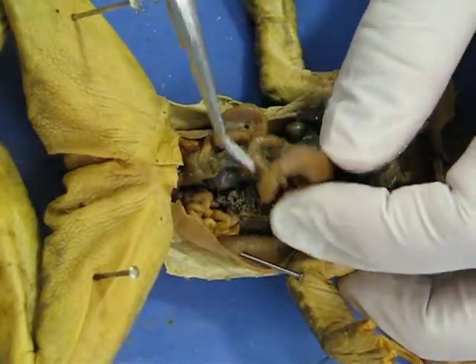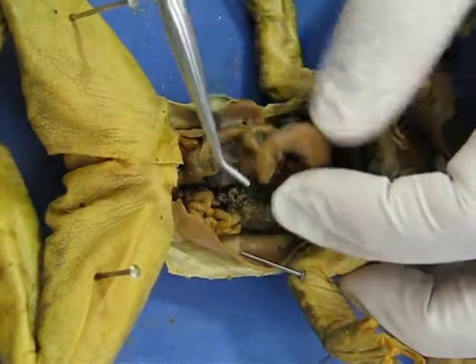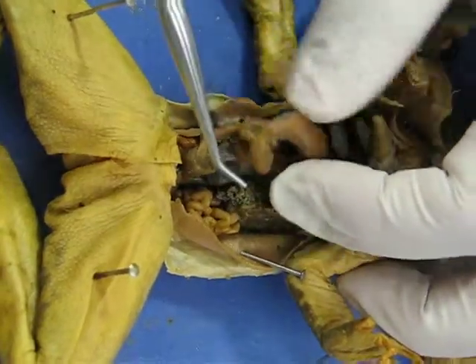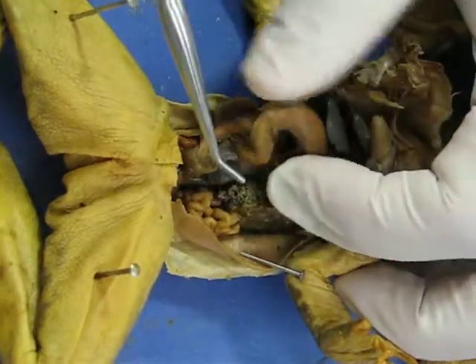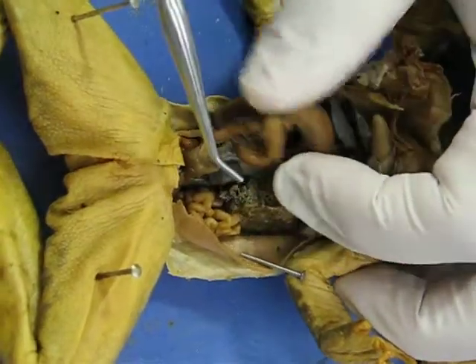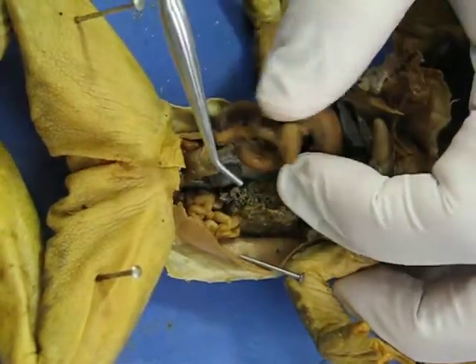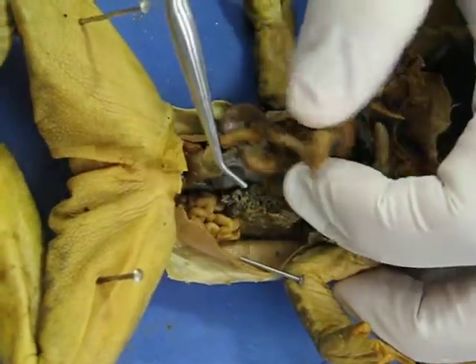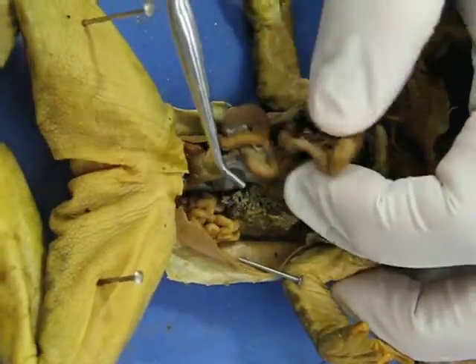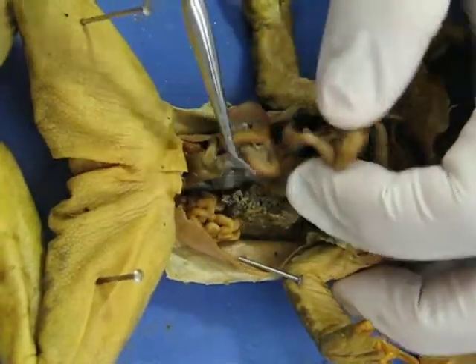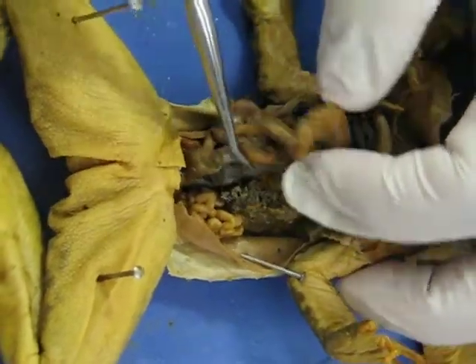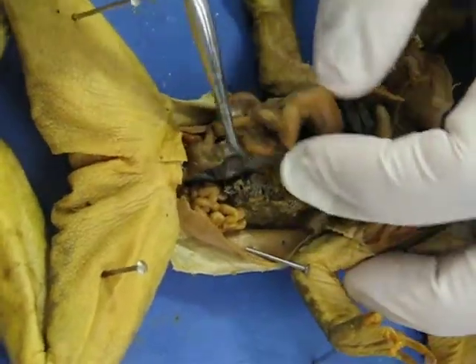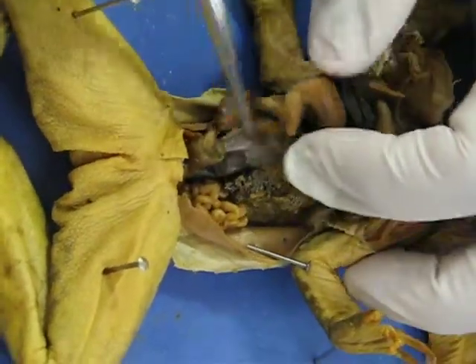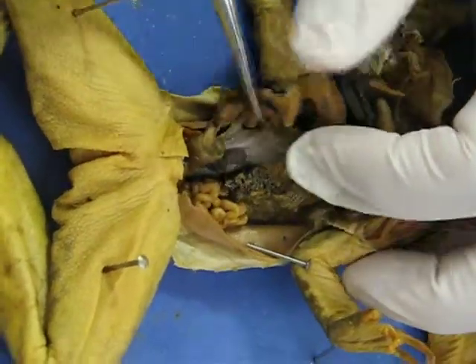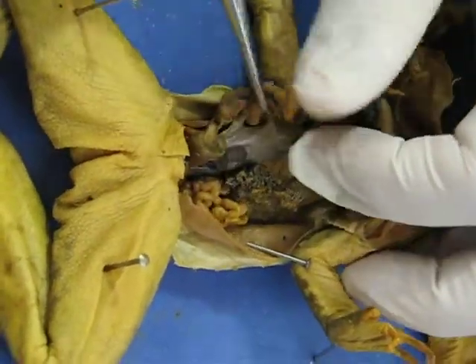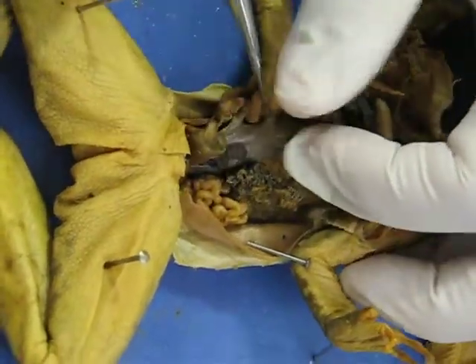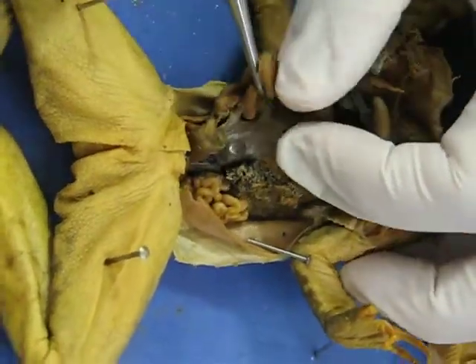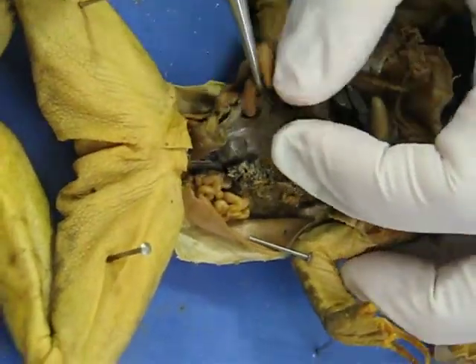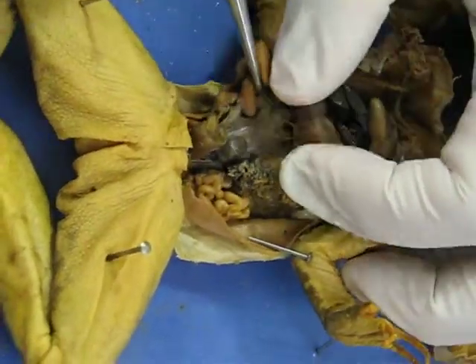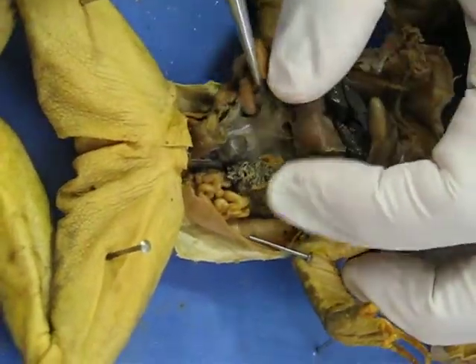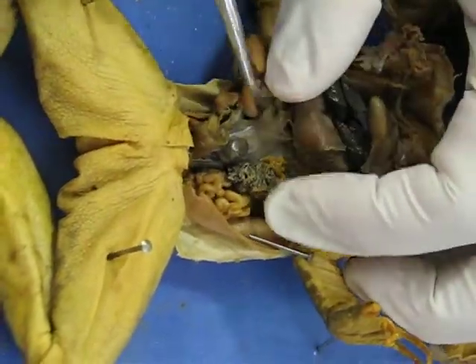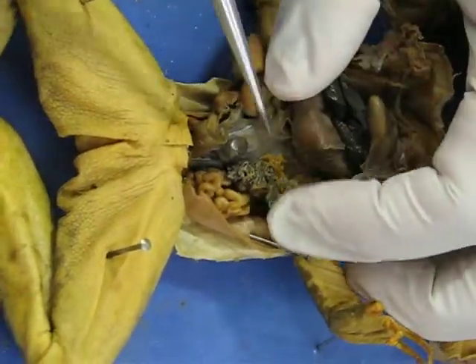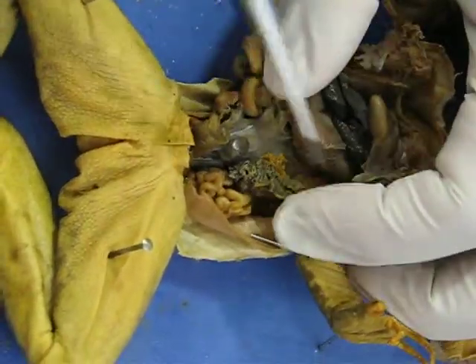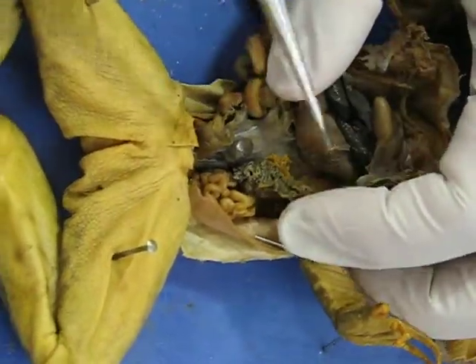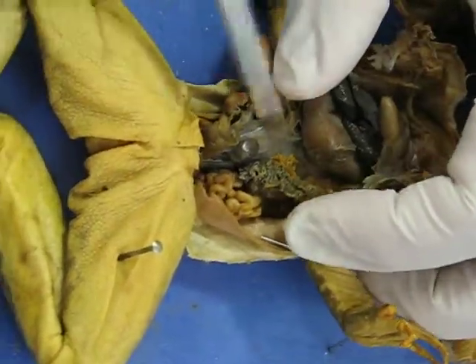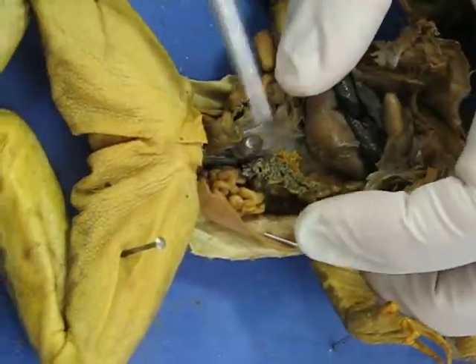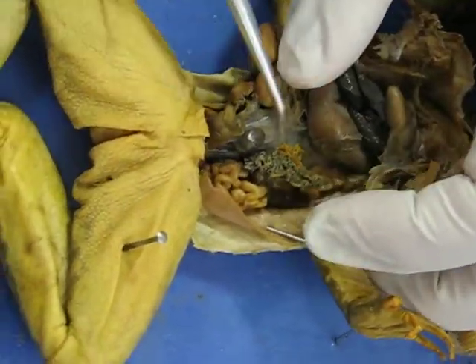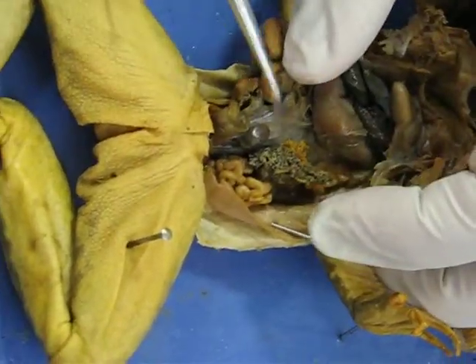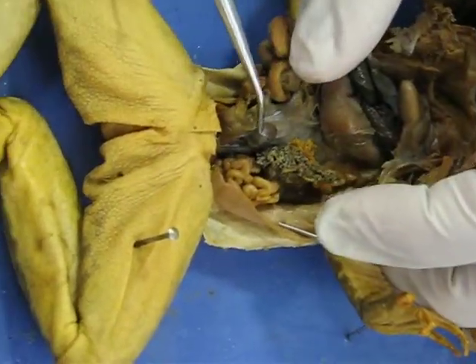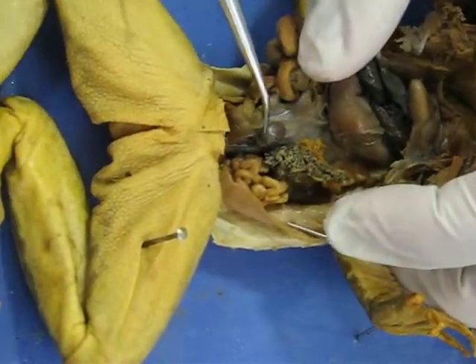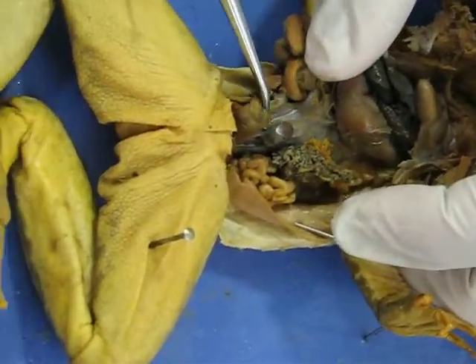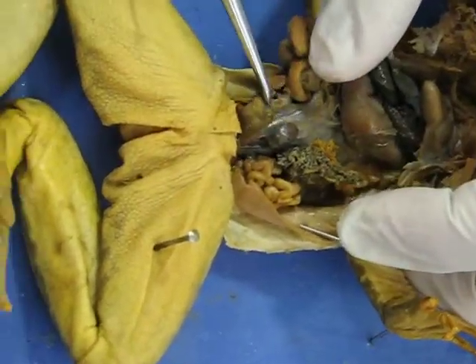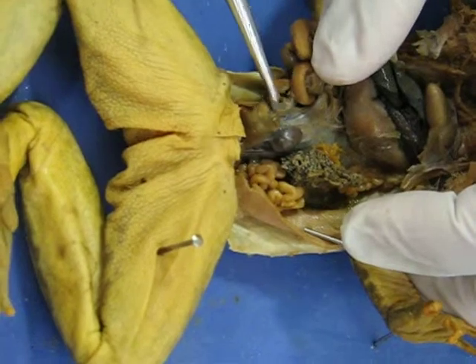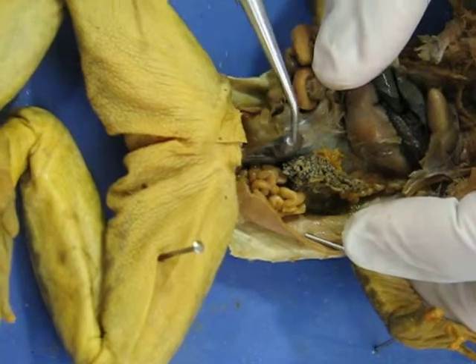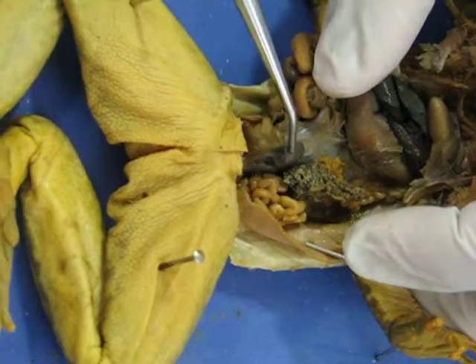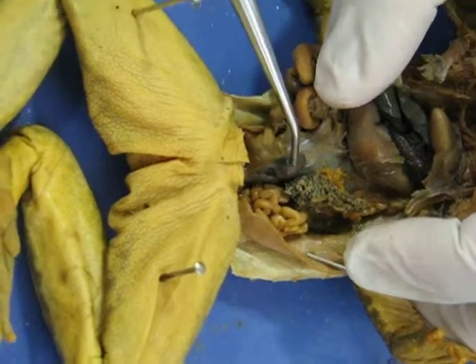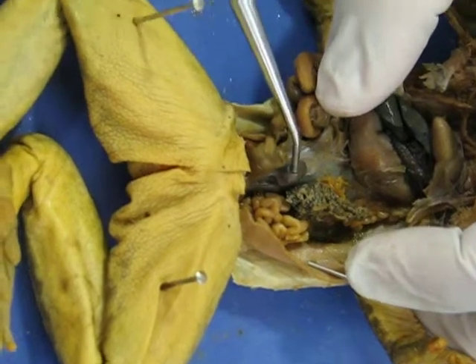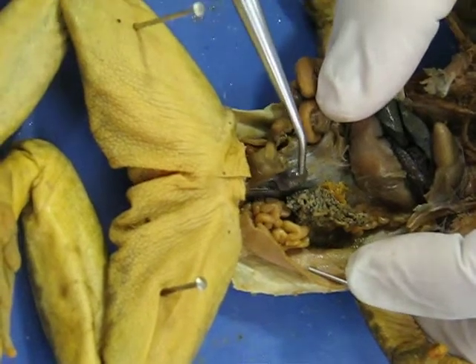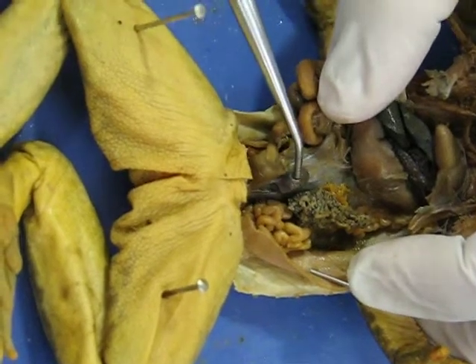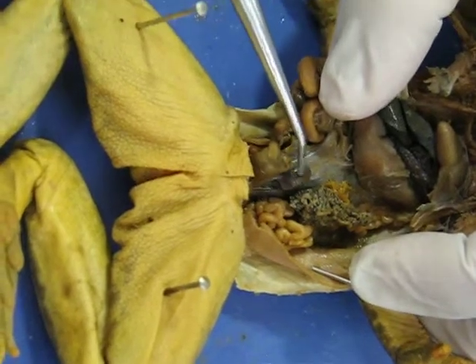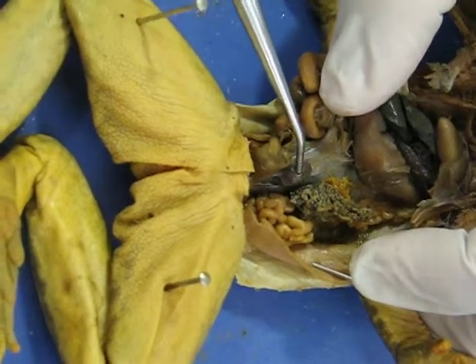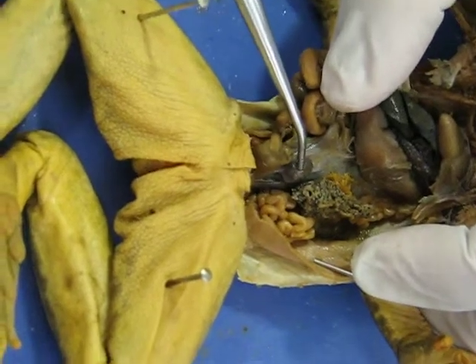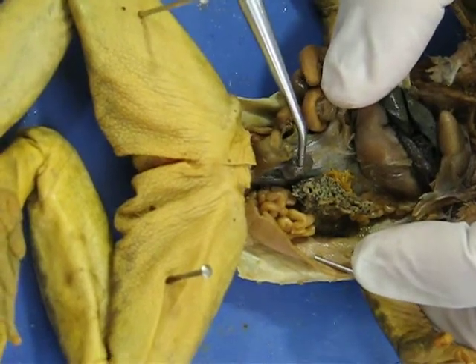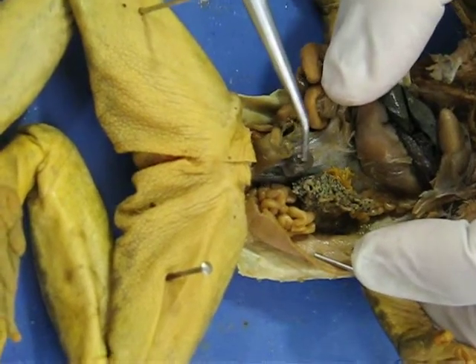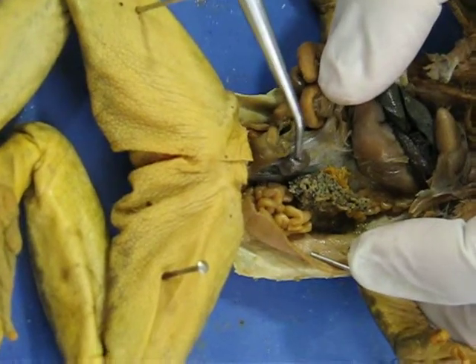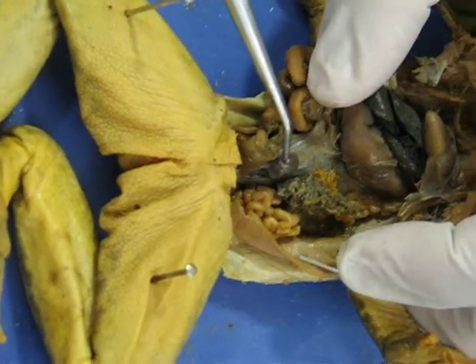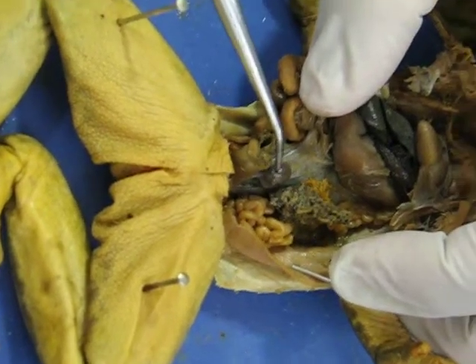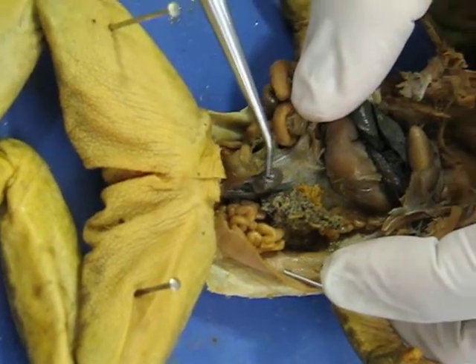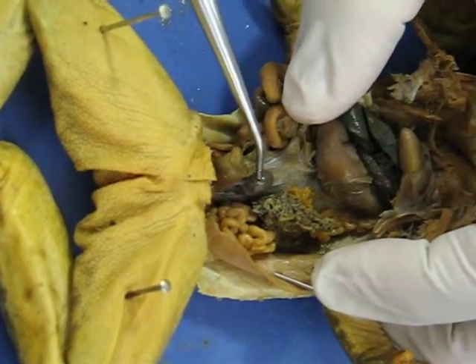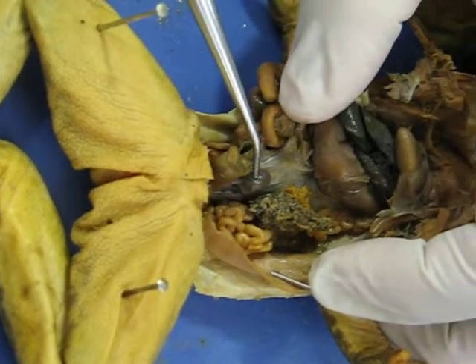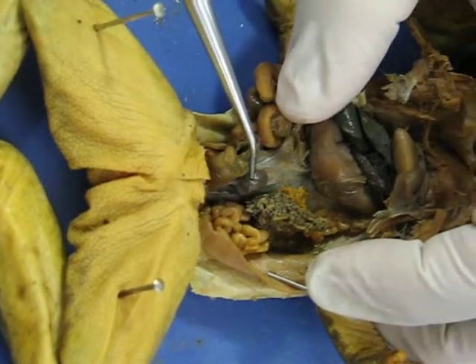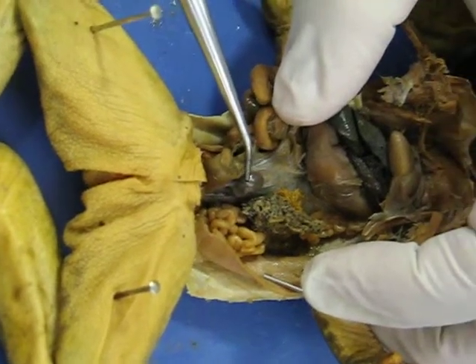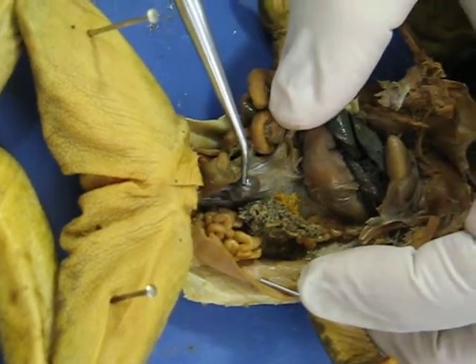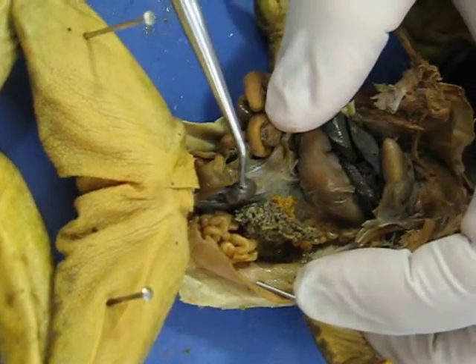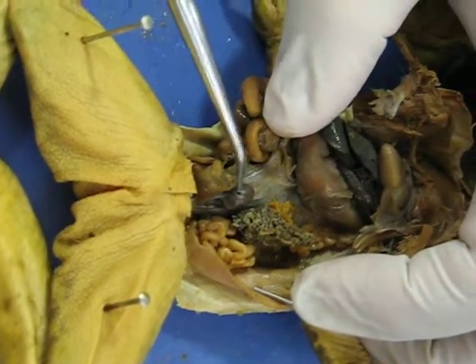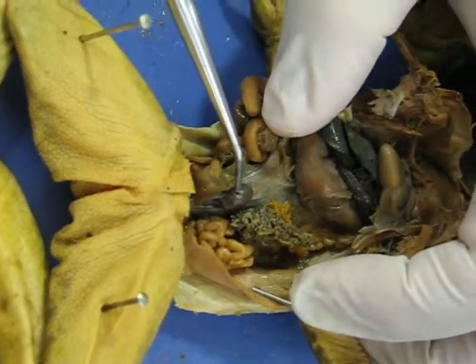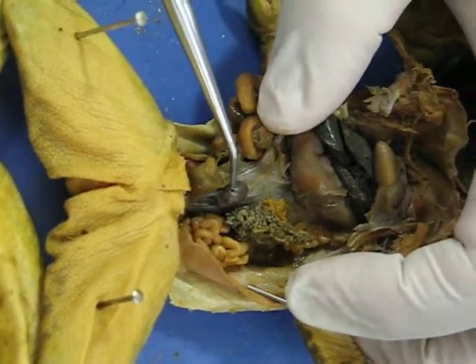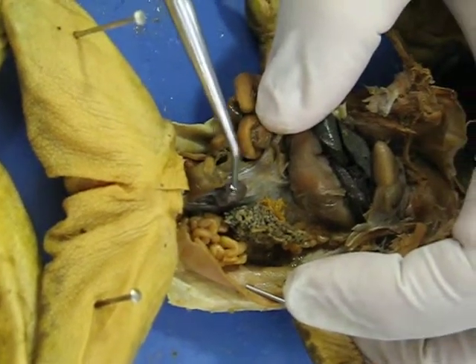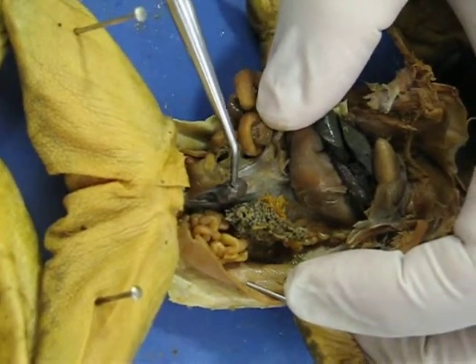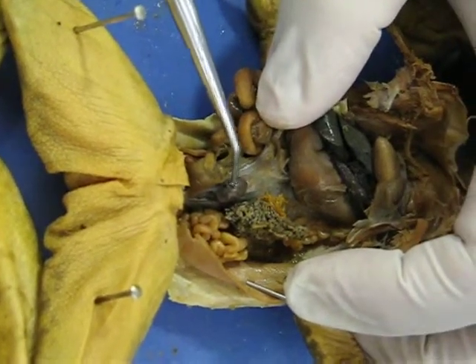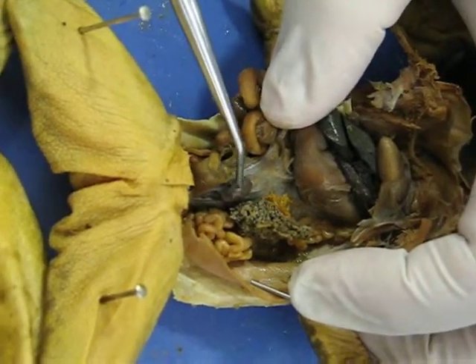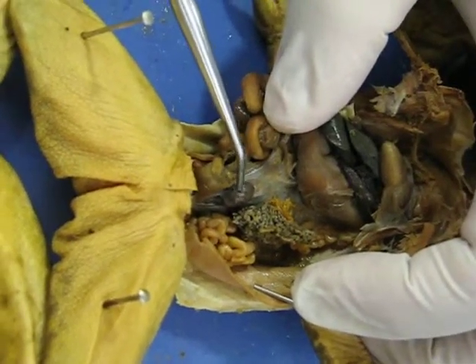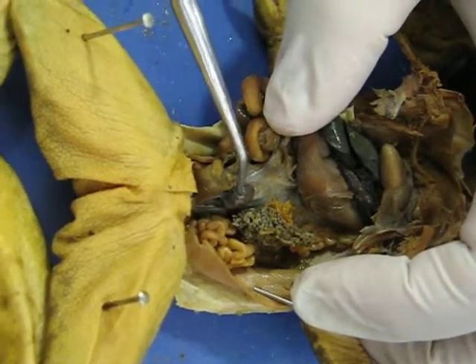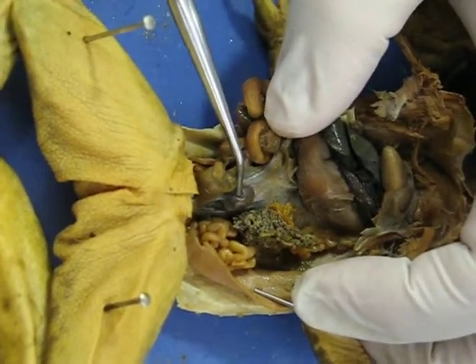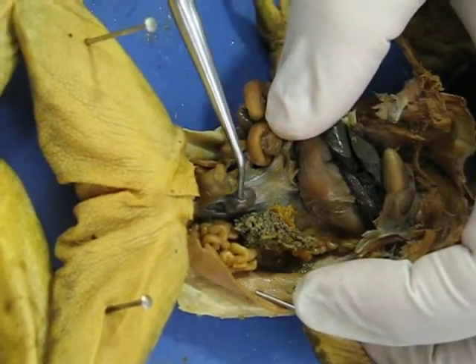If you pull all of that back, there's another ball underneath. And that ball right there is the spleen.